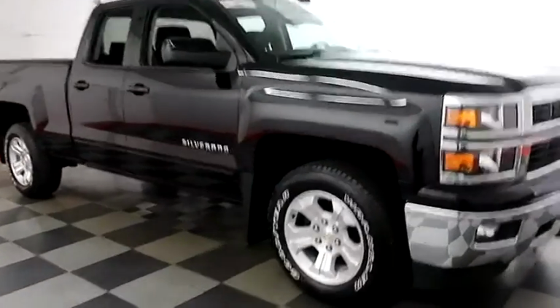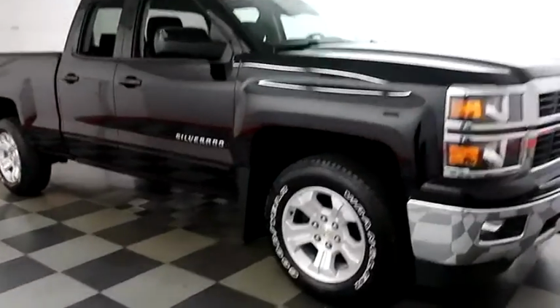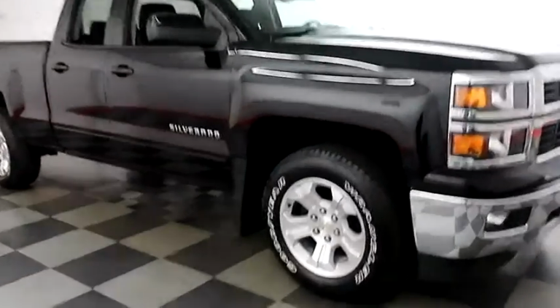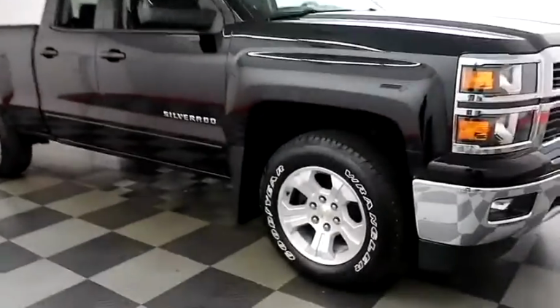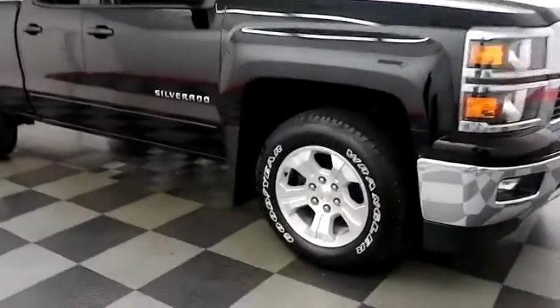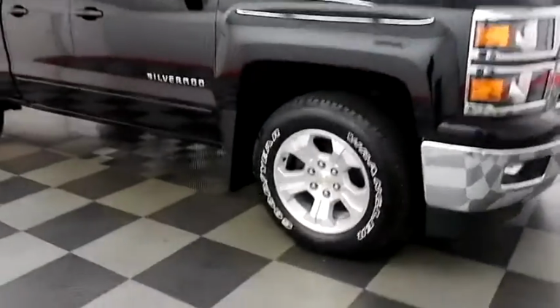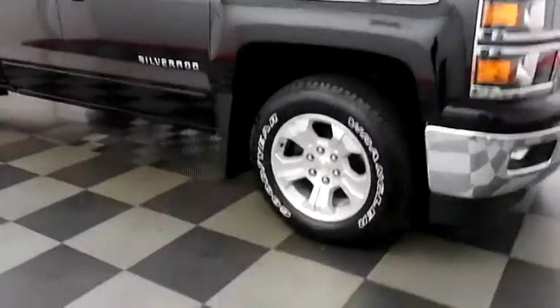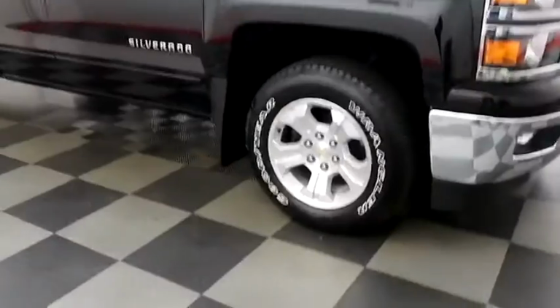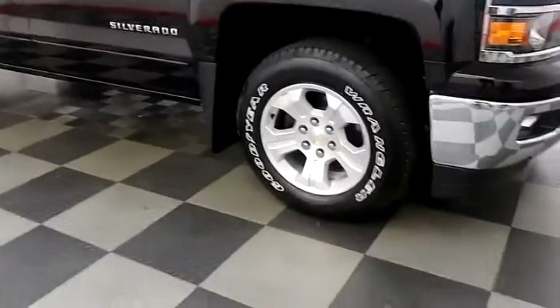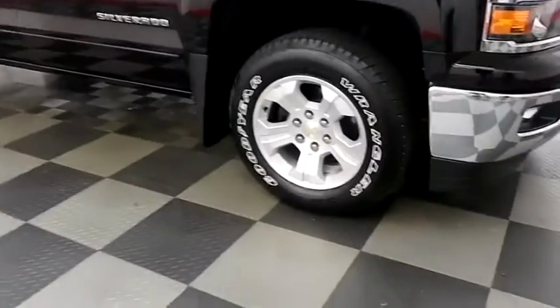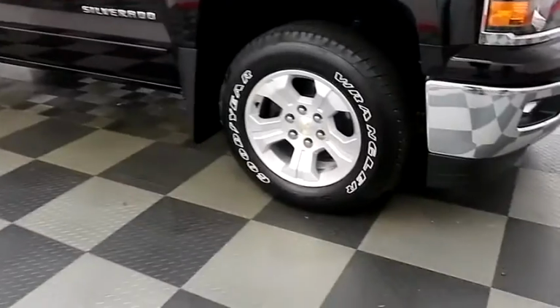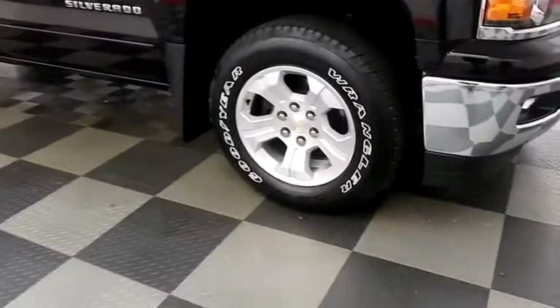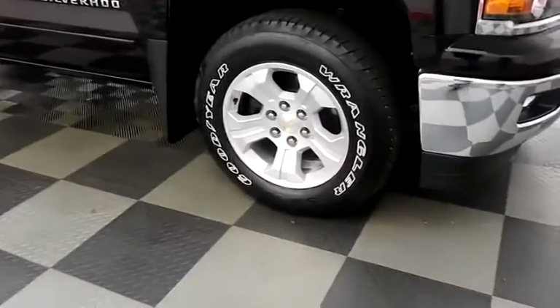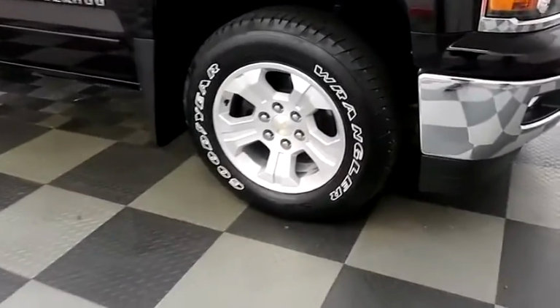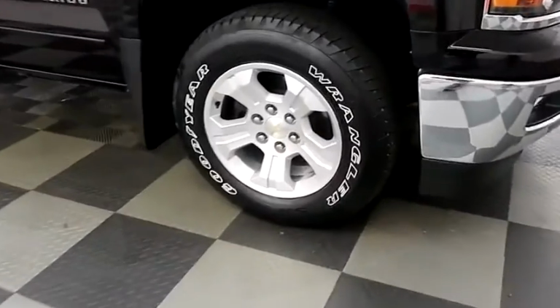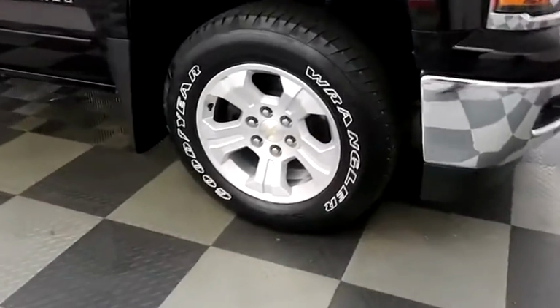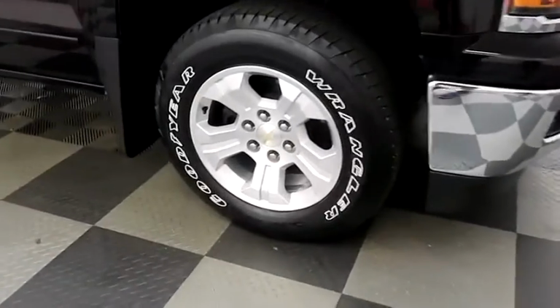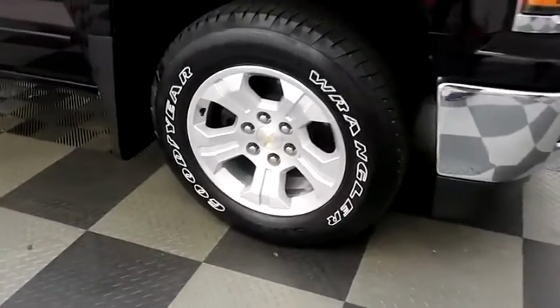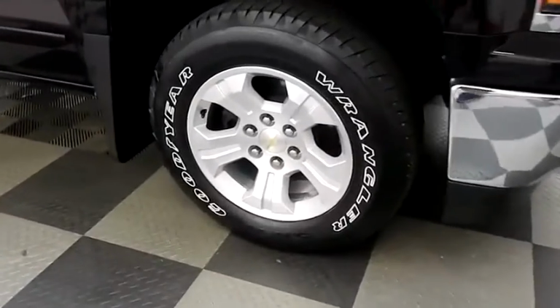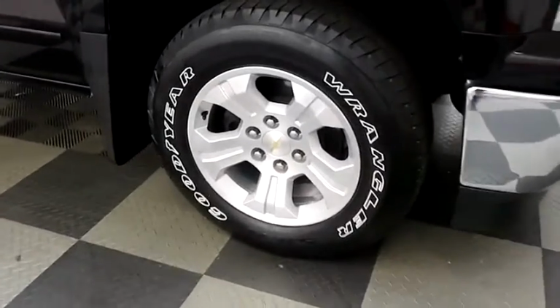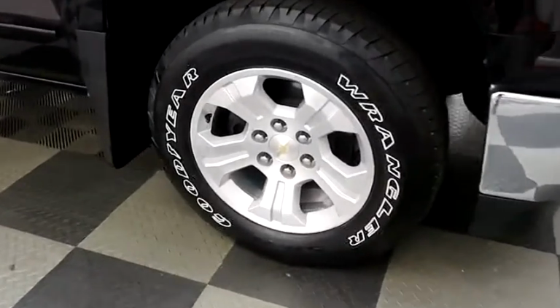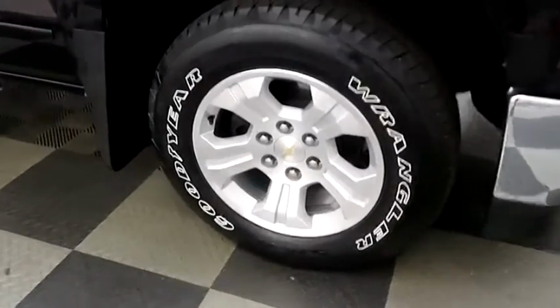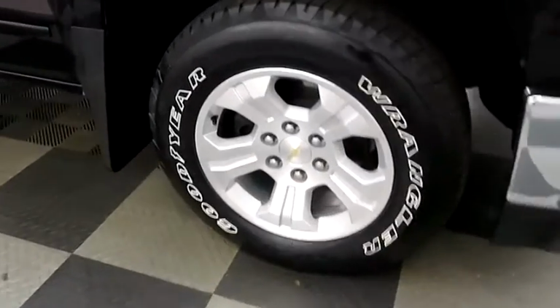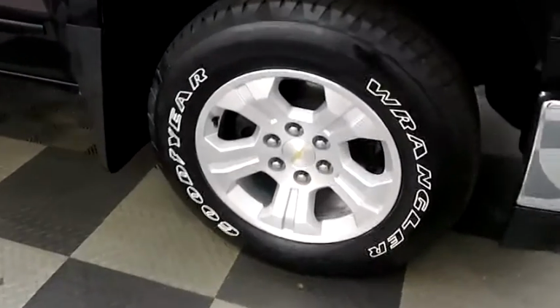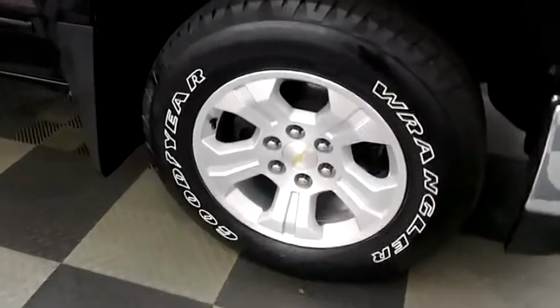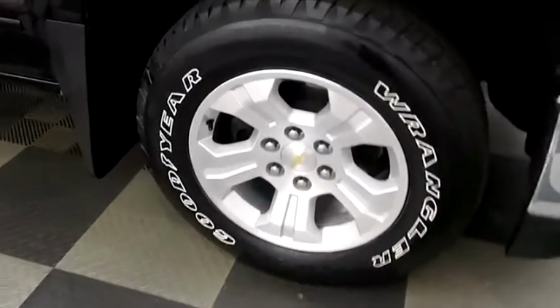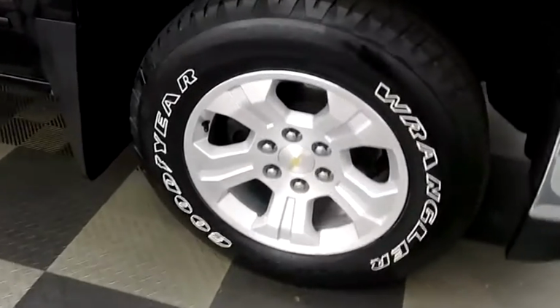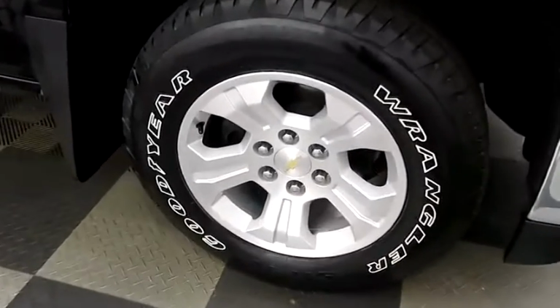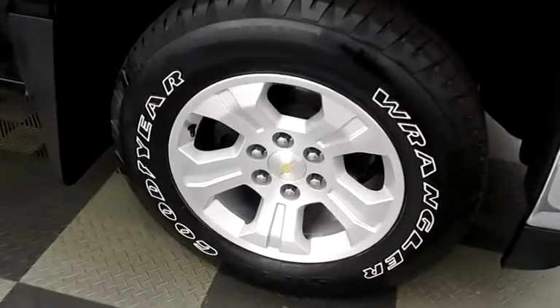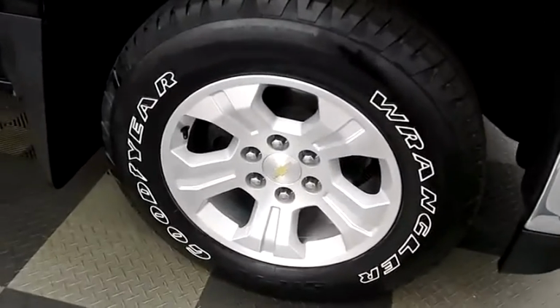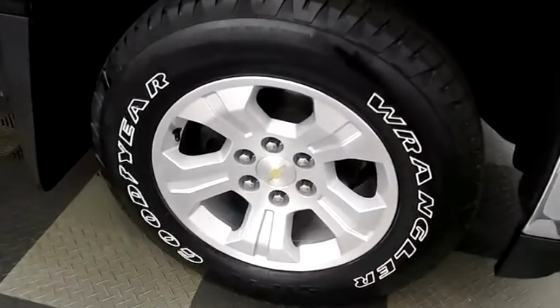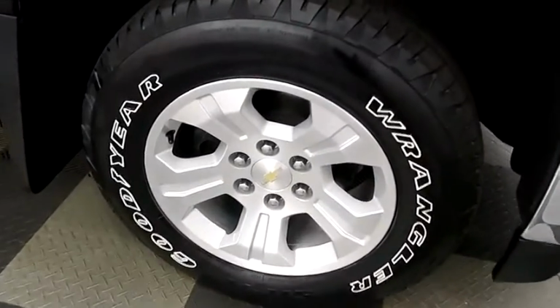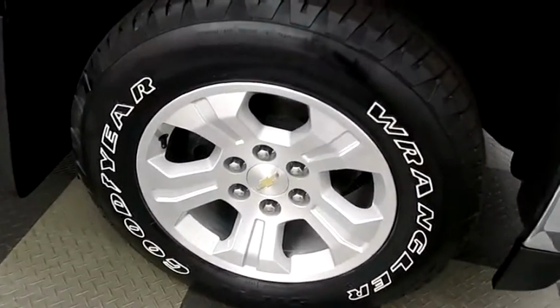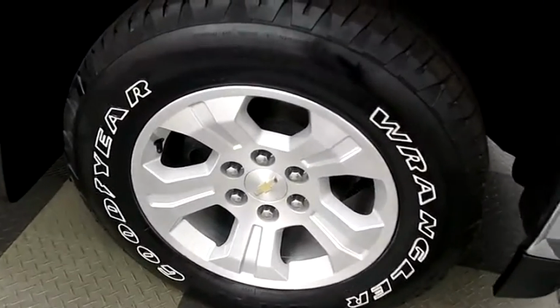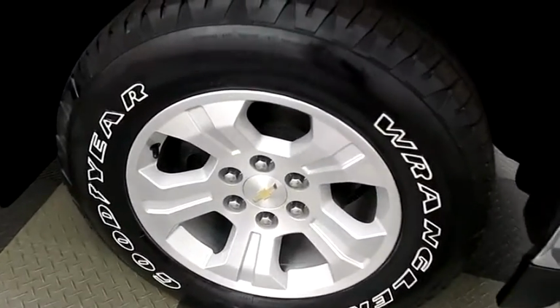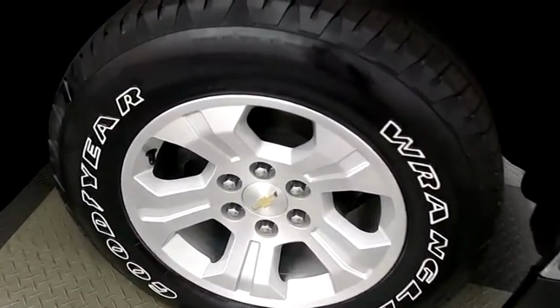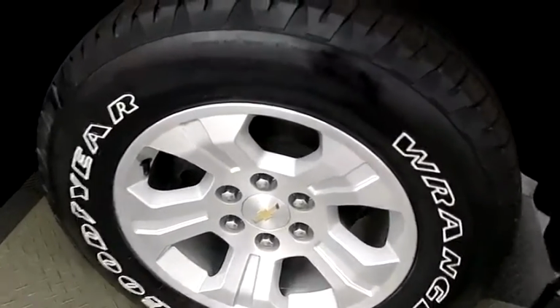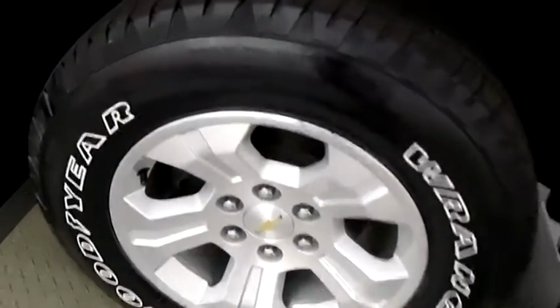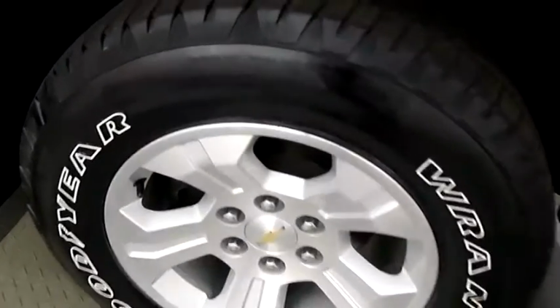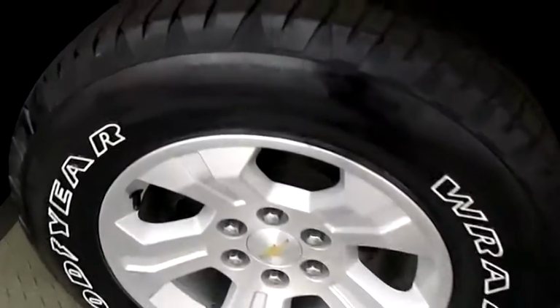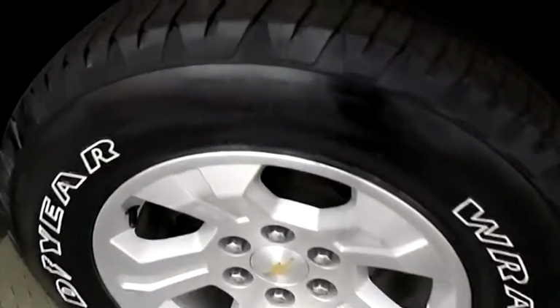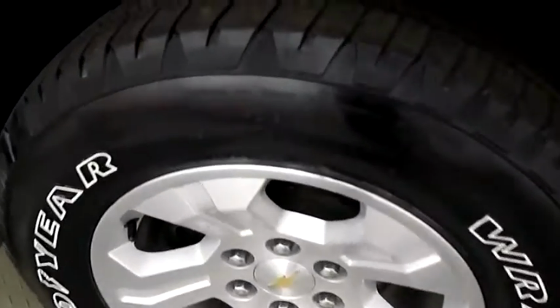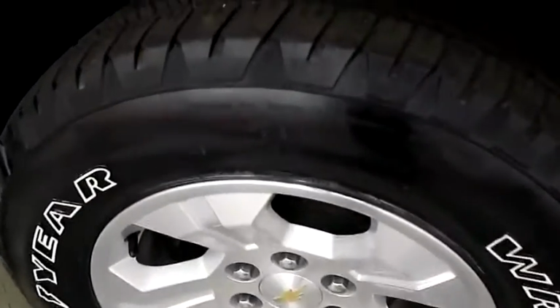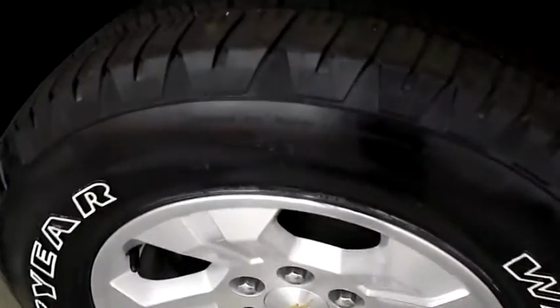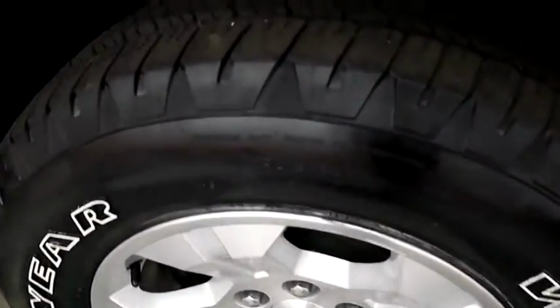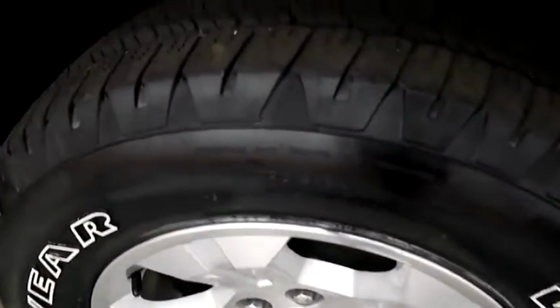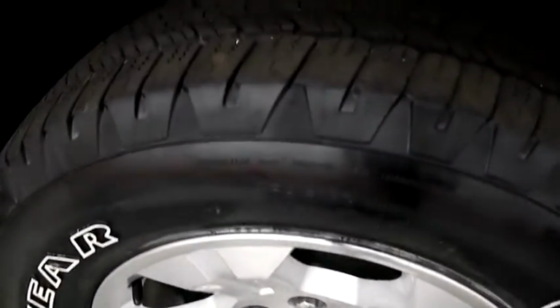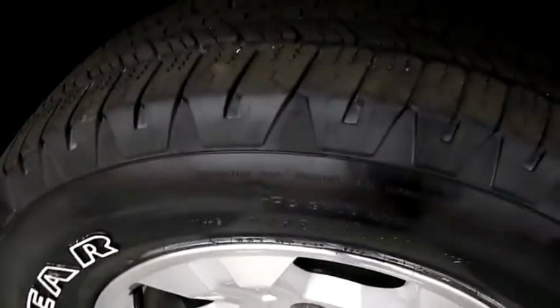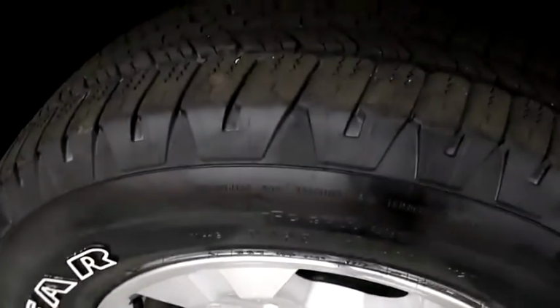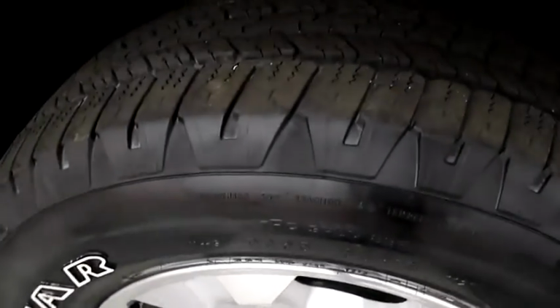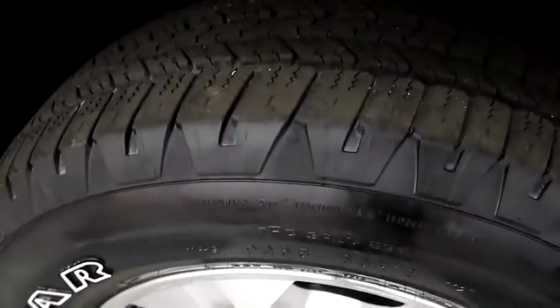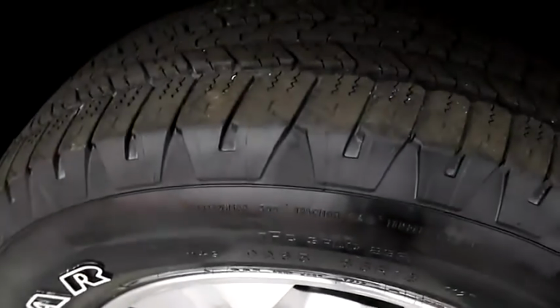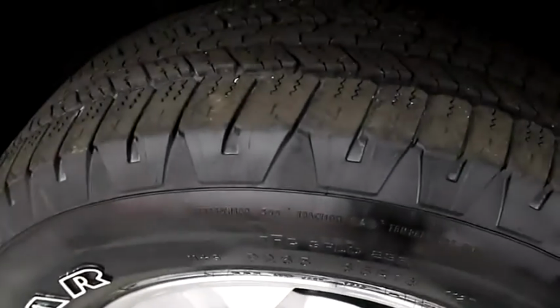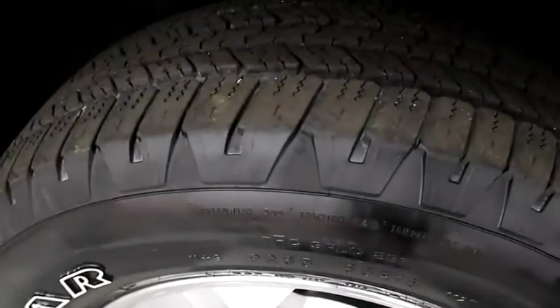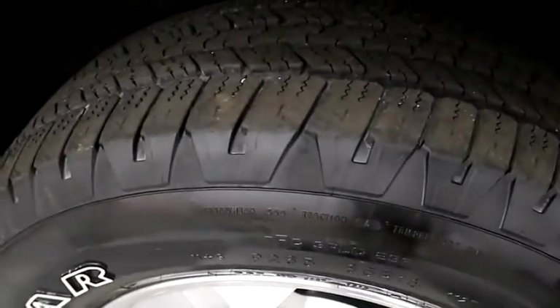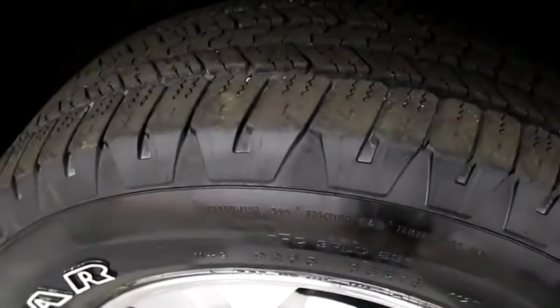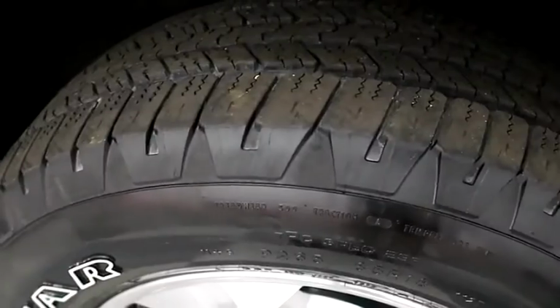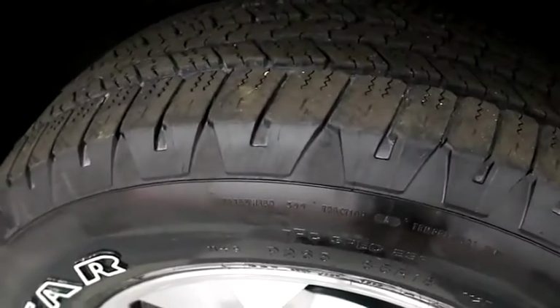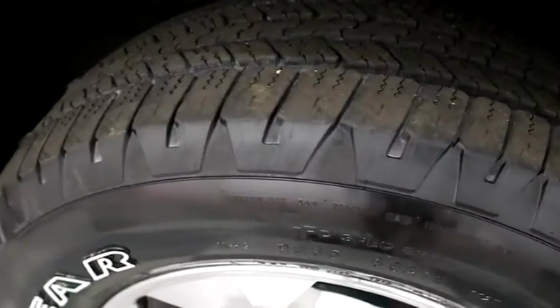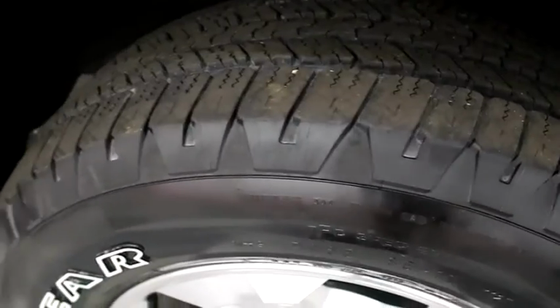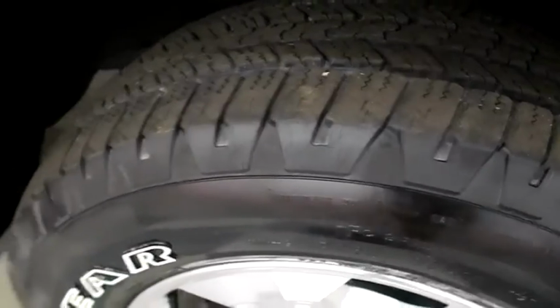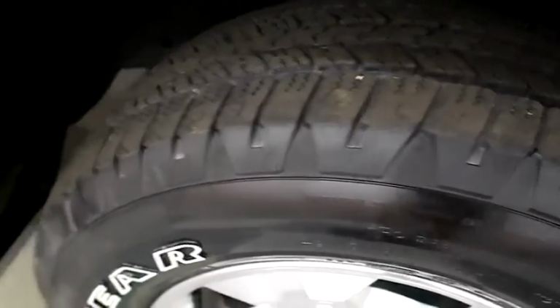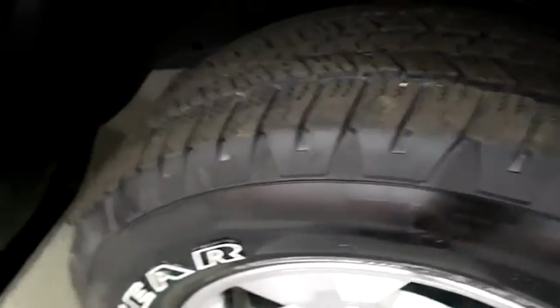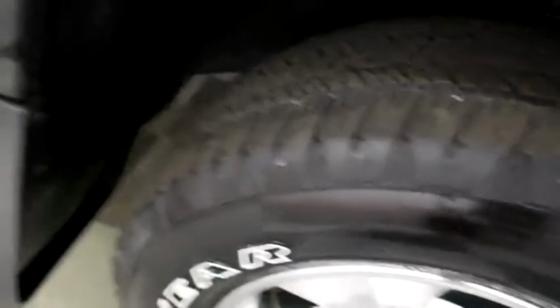Looking down the passenger side you have alloy wheels wrapped with Goodyear Wrangler tires.